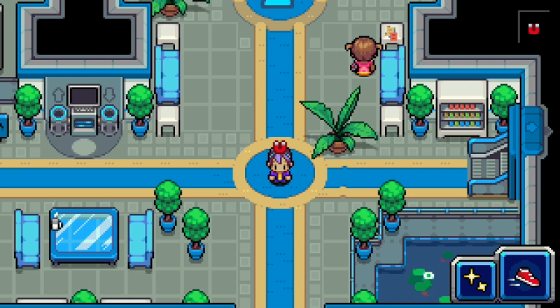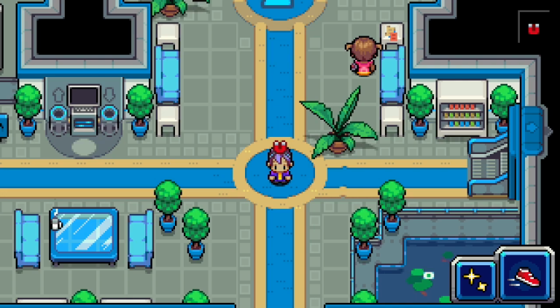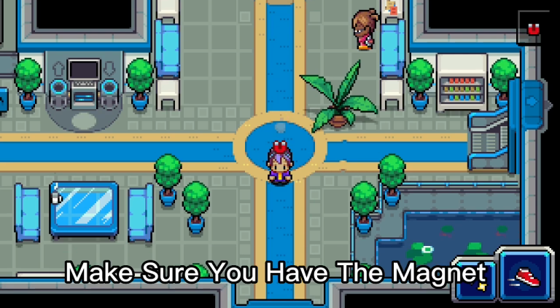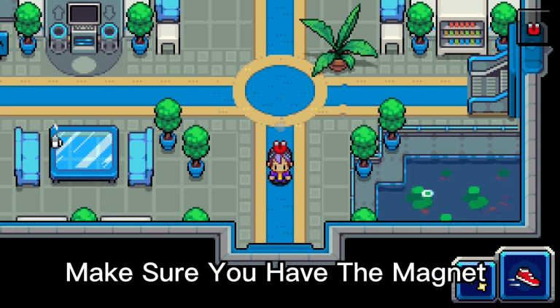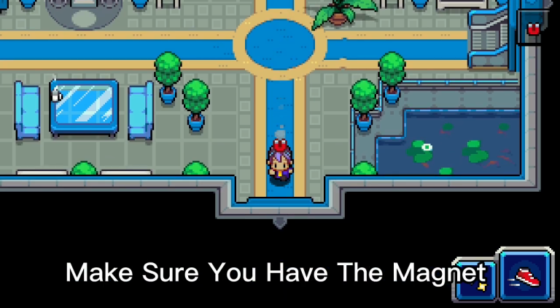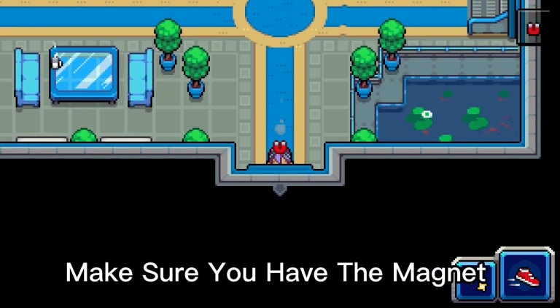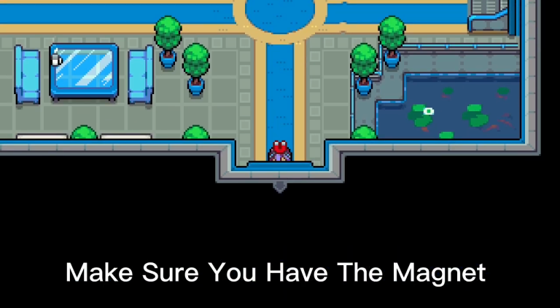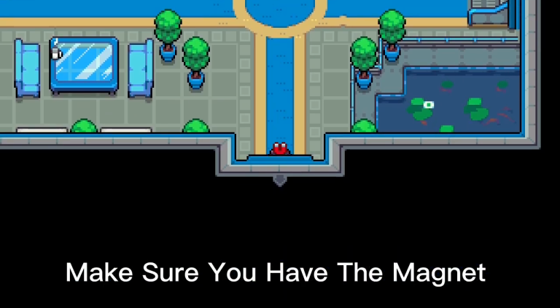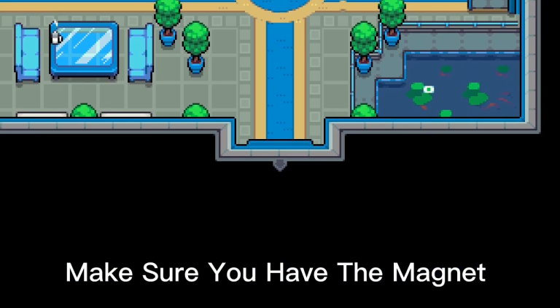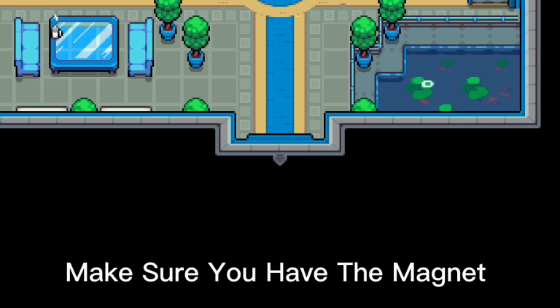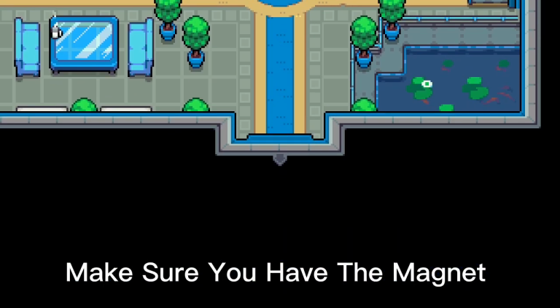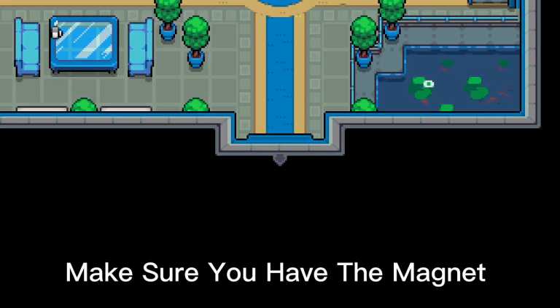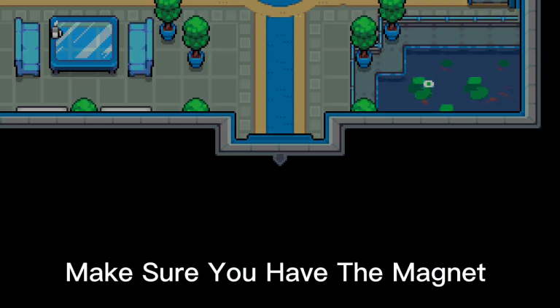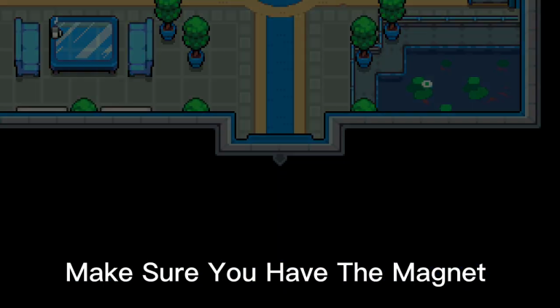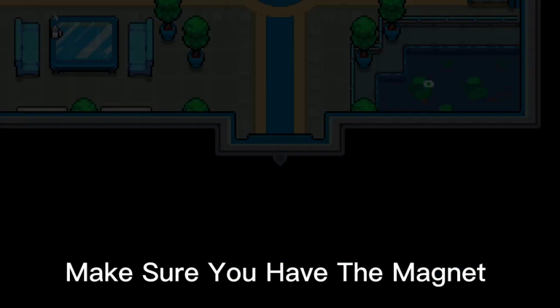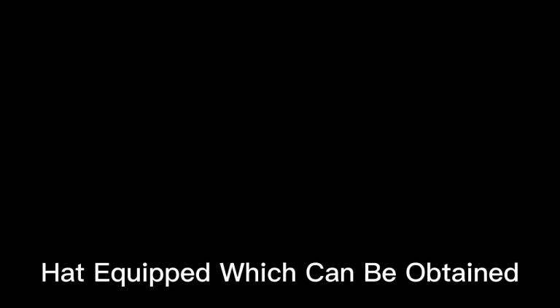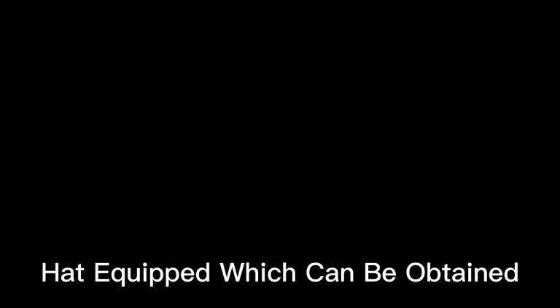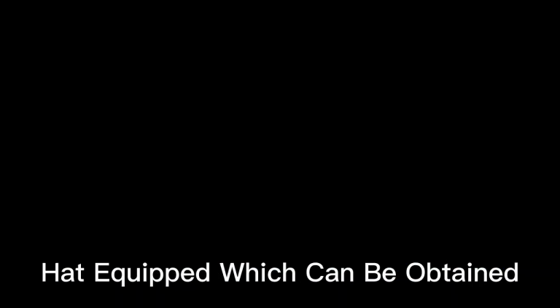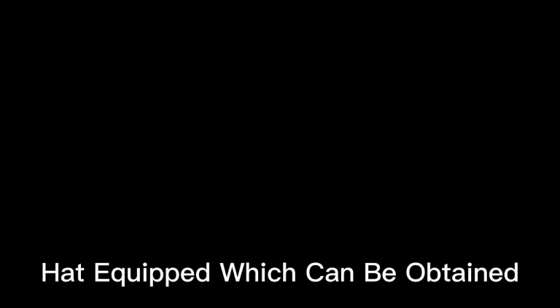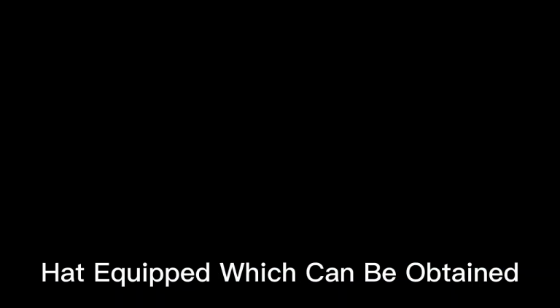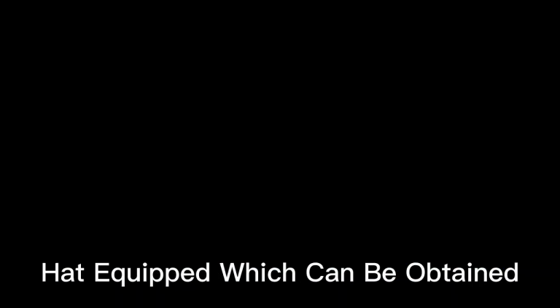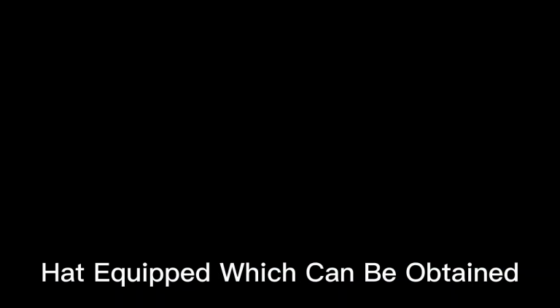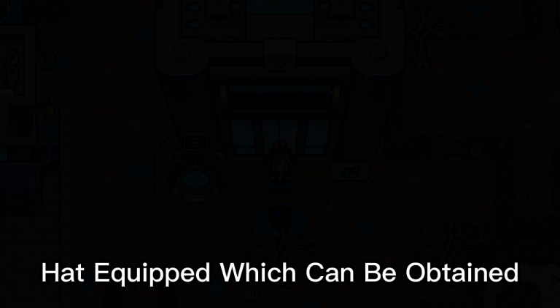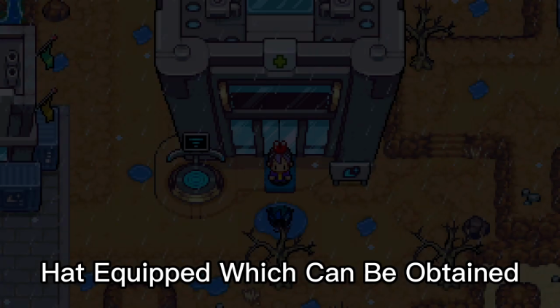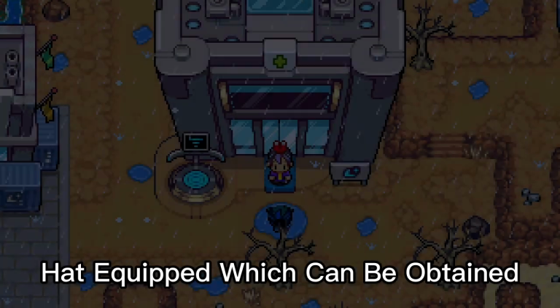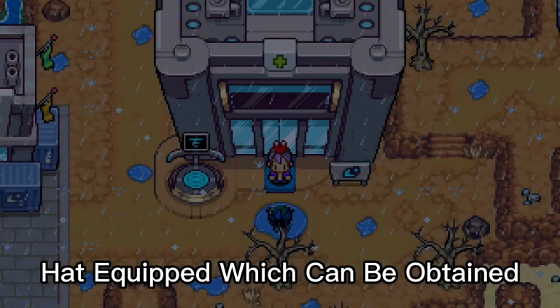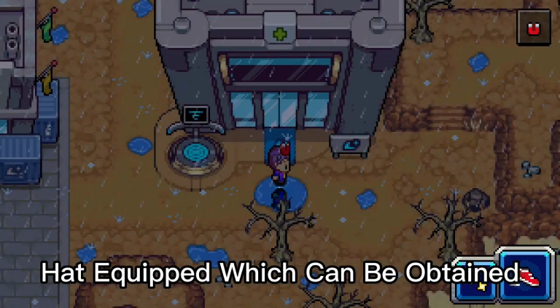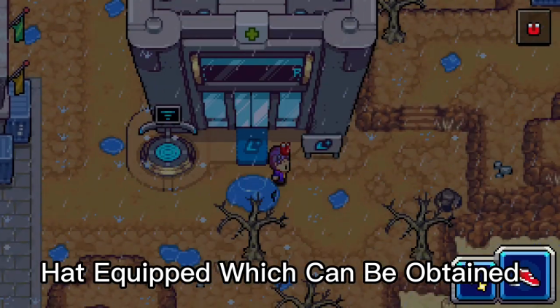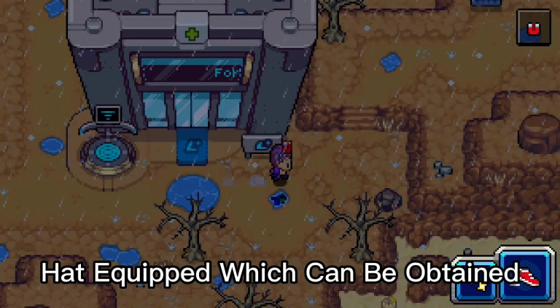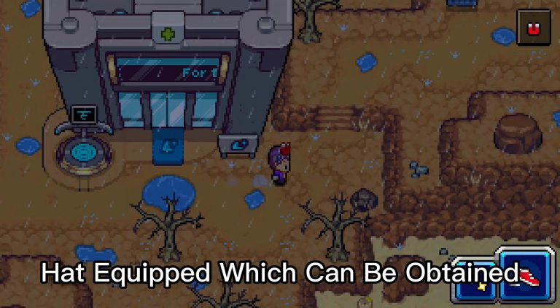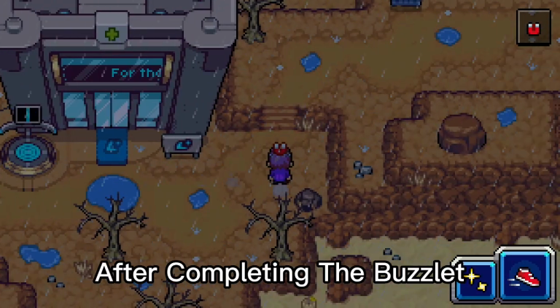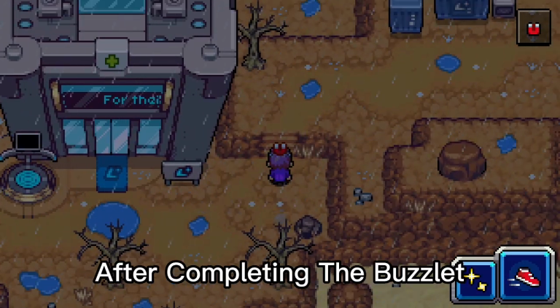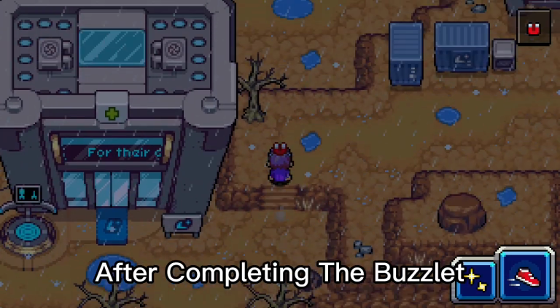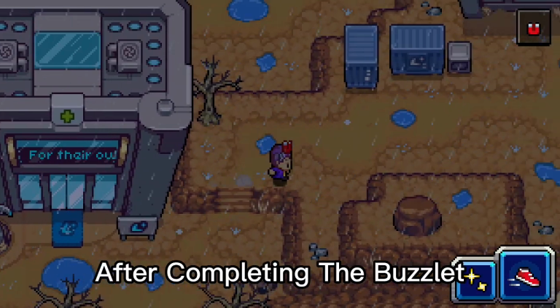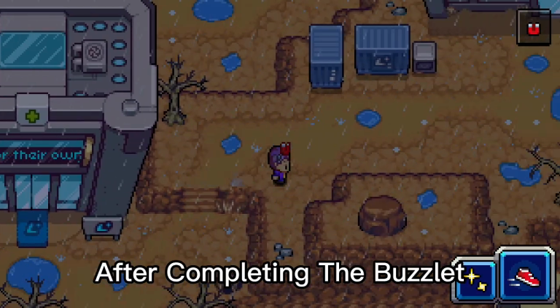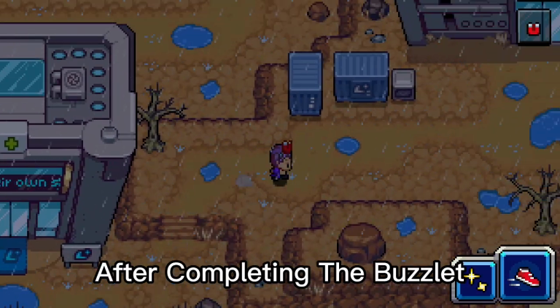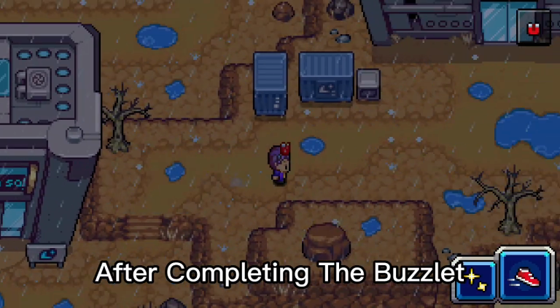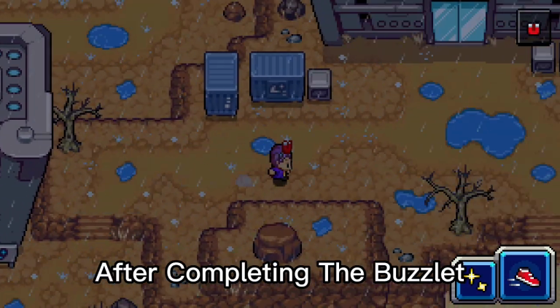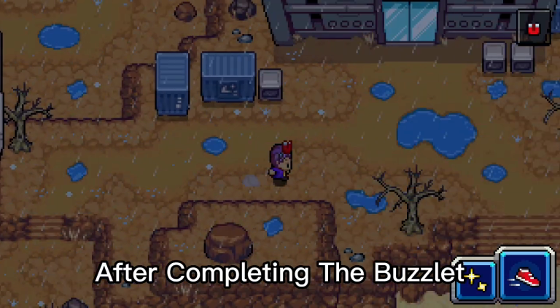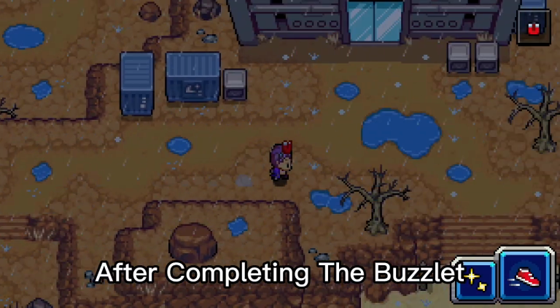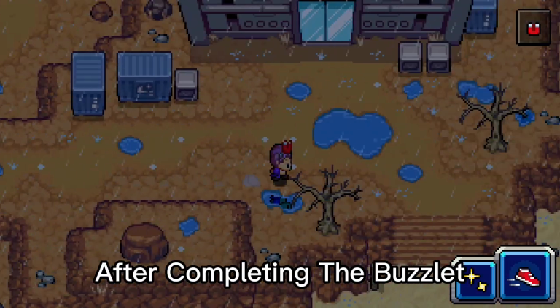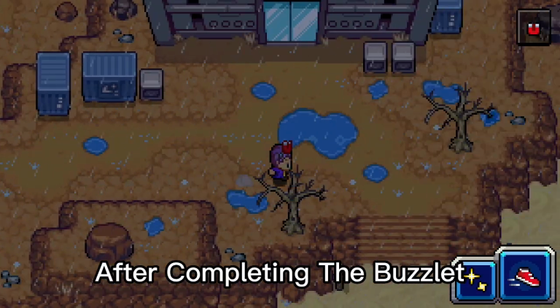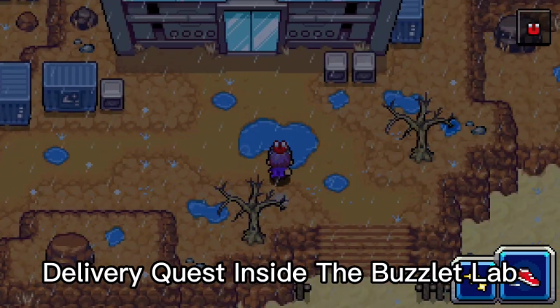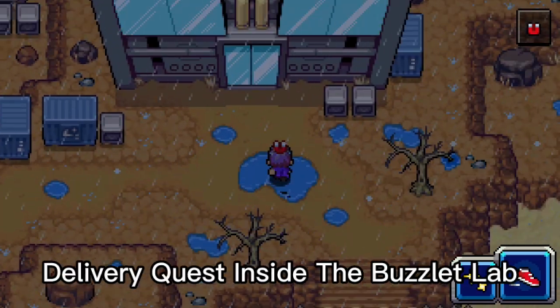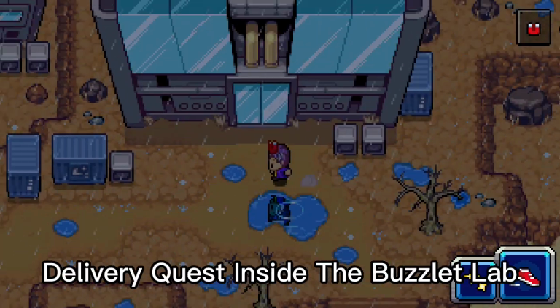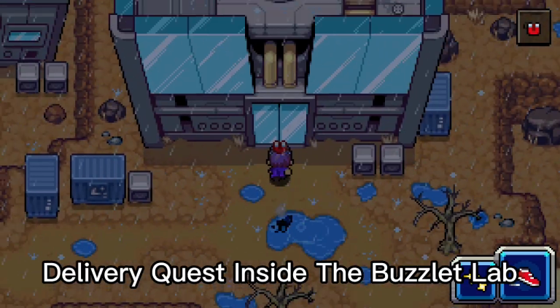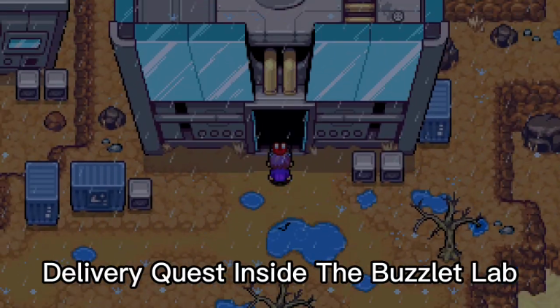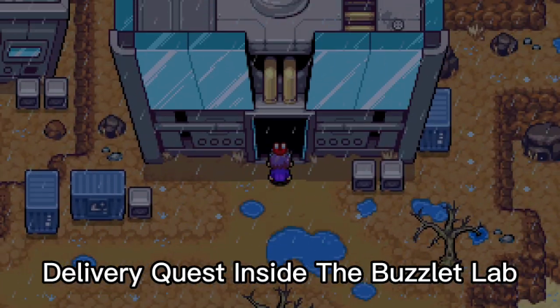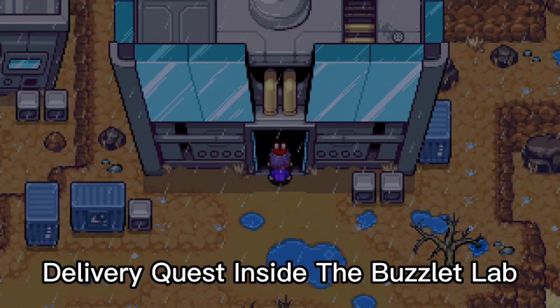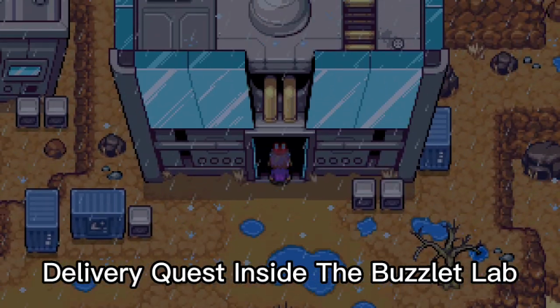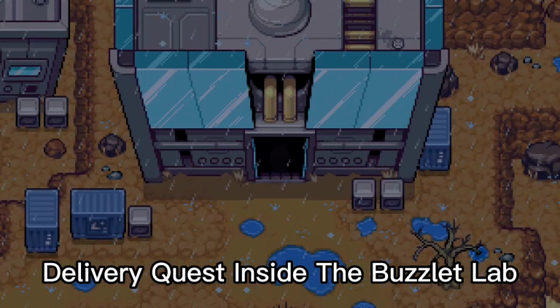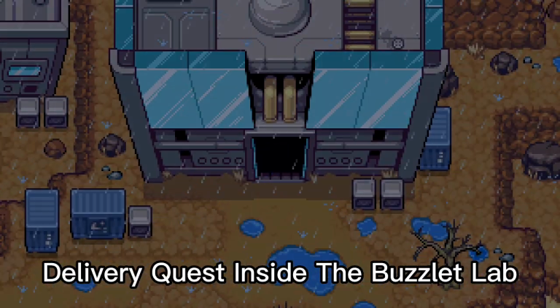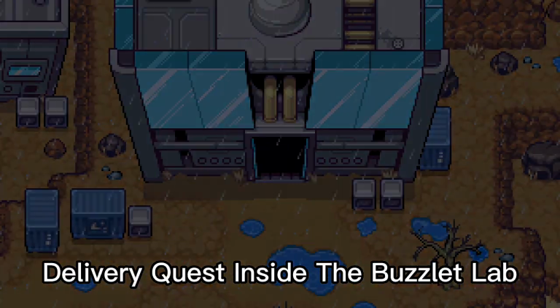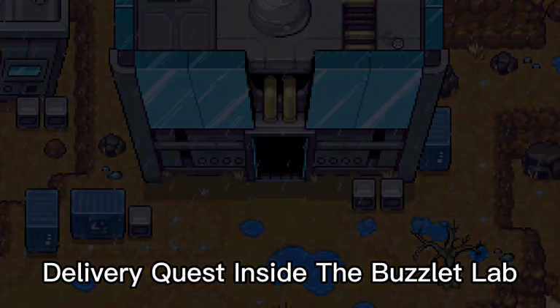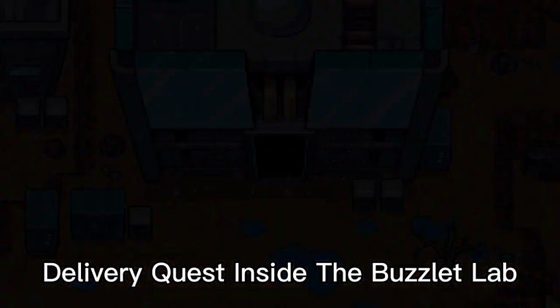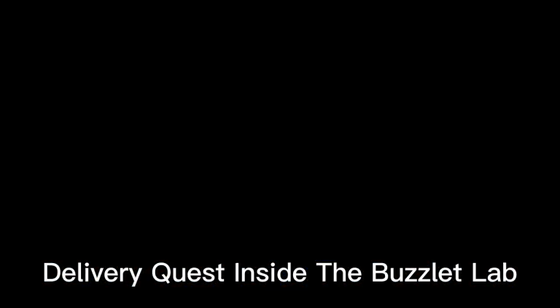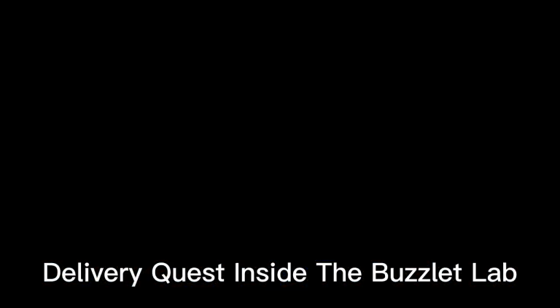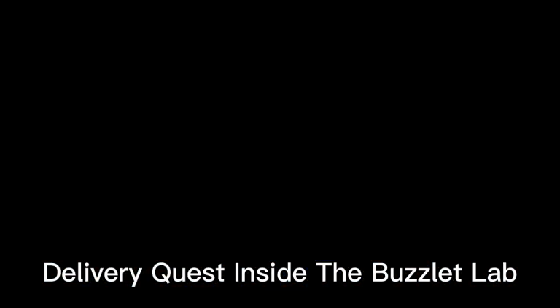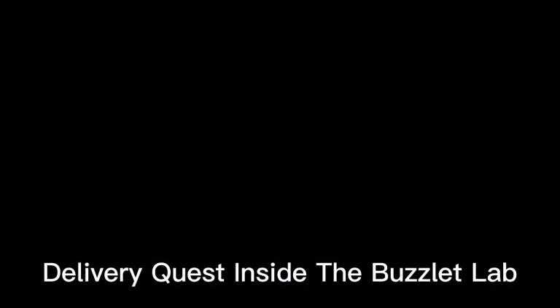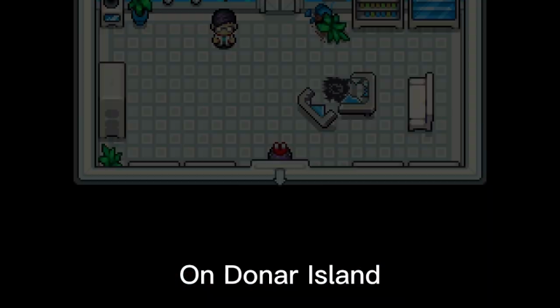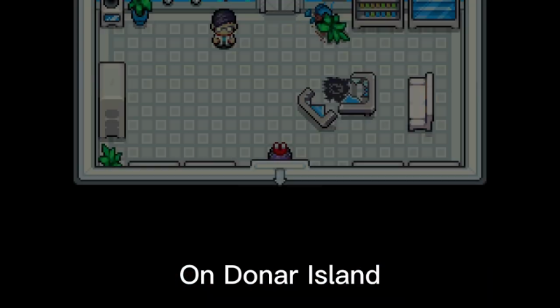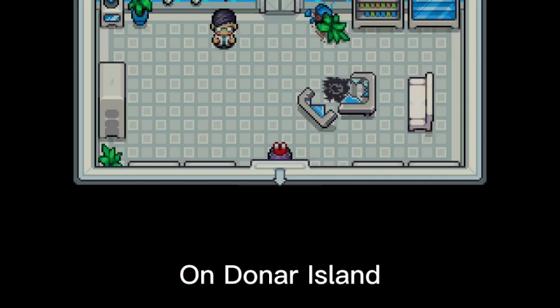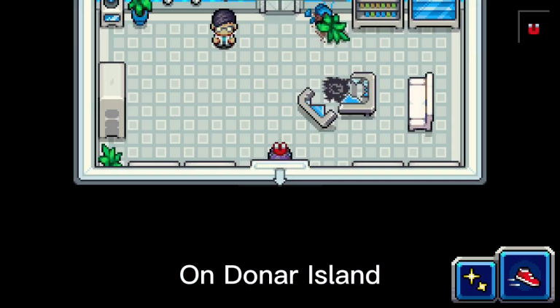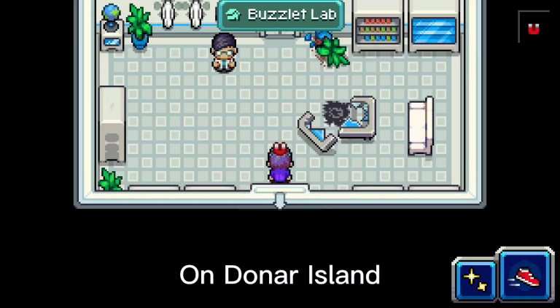Make sure you have the Magnet Hat equipped, which can be obtained after completing the Buzzalt Delivery quest inside the Buzzalt Lab on Donar Island.